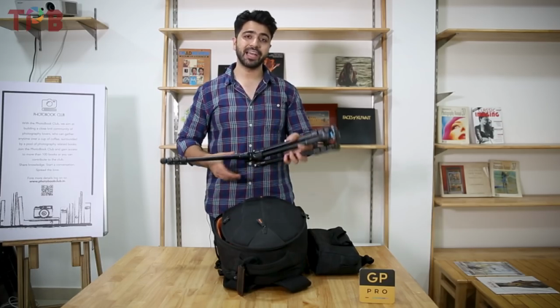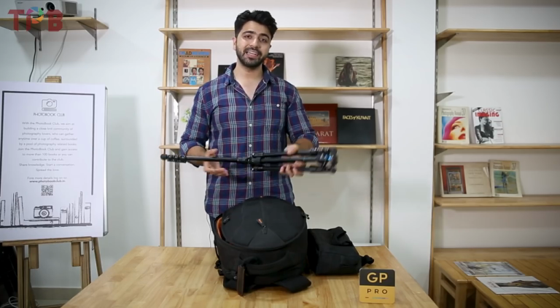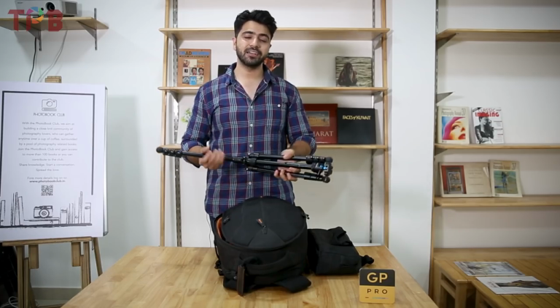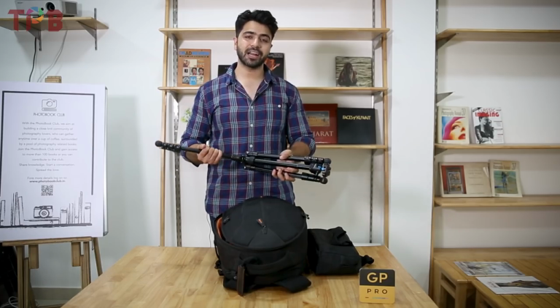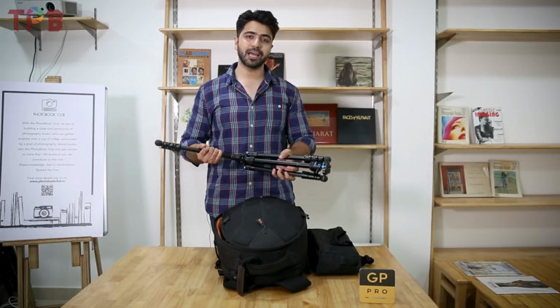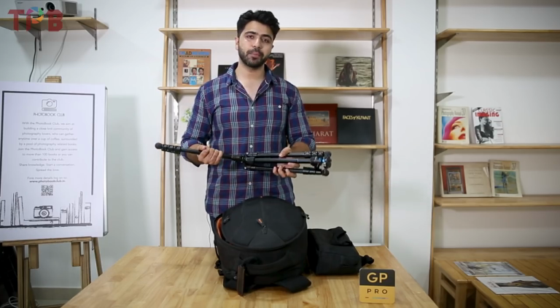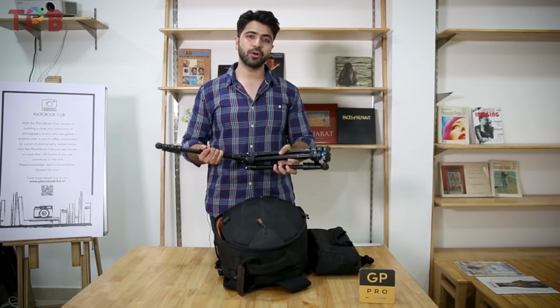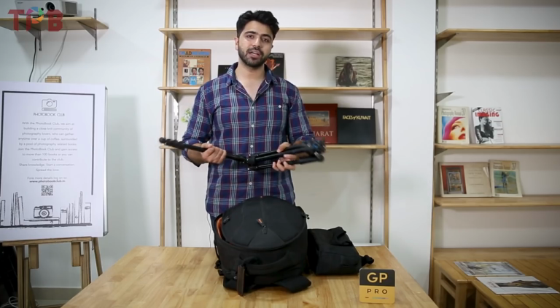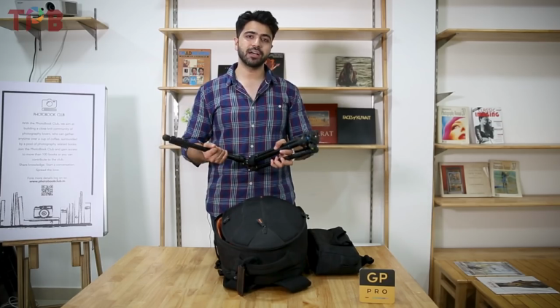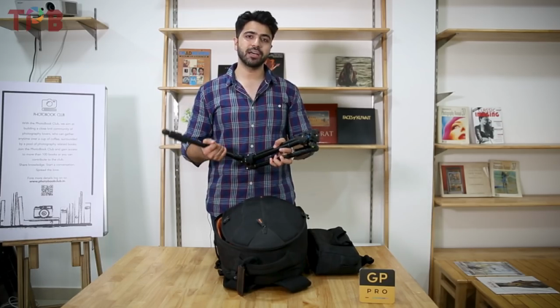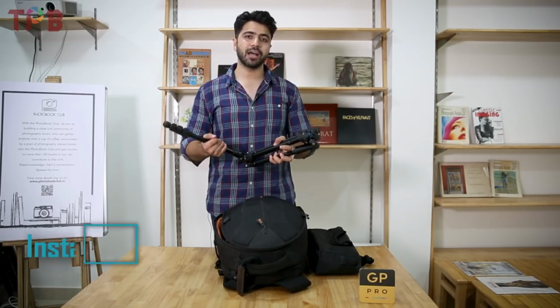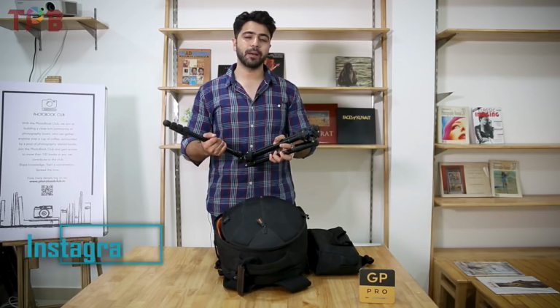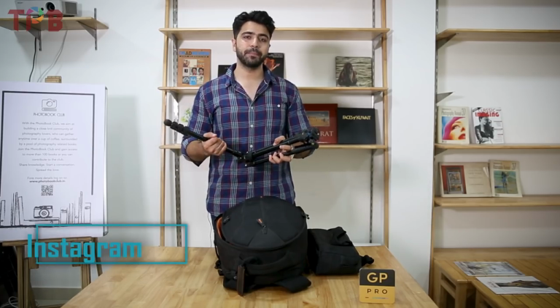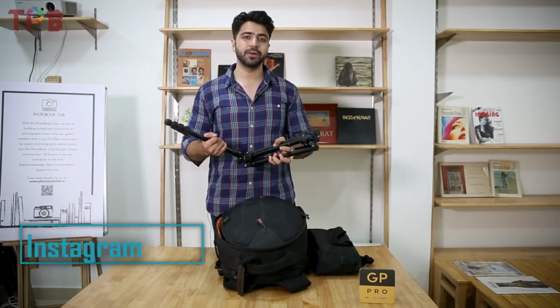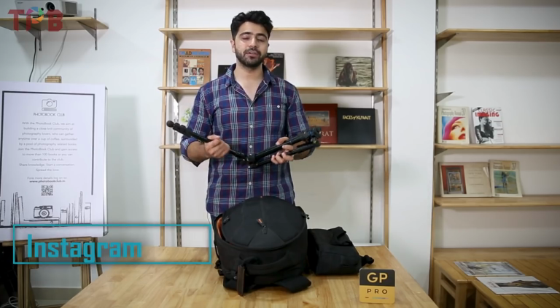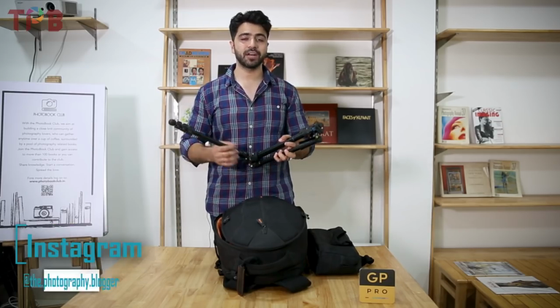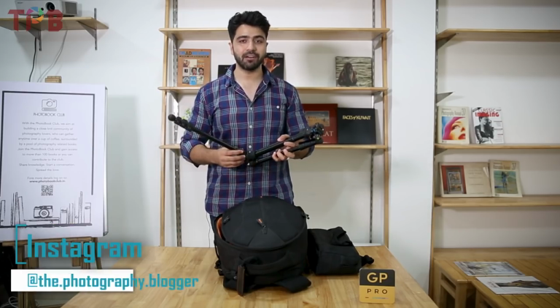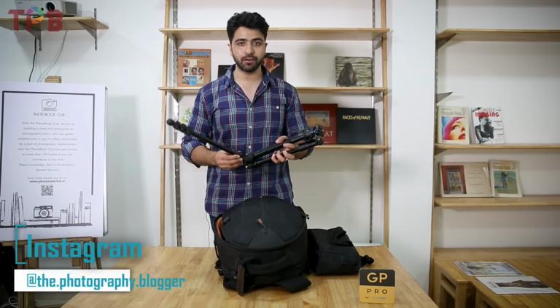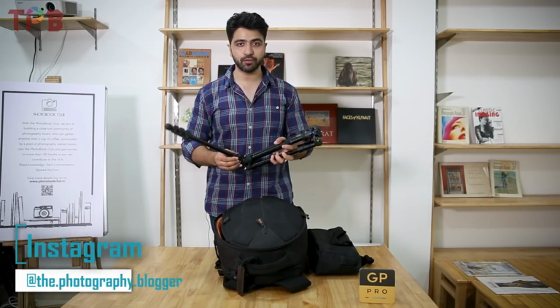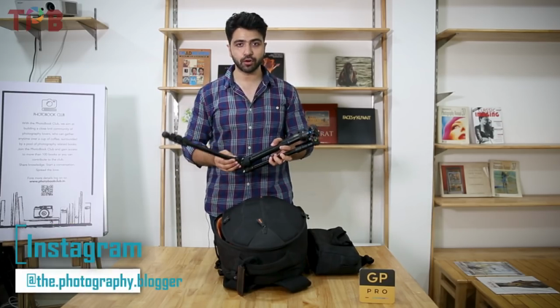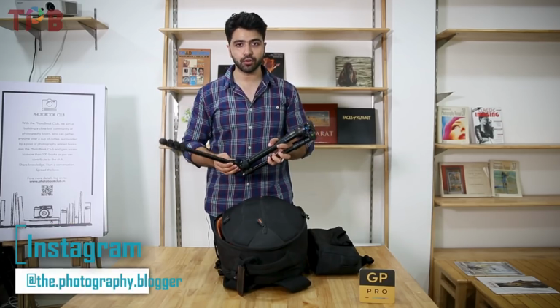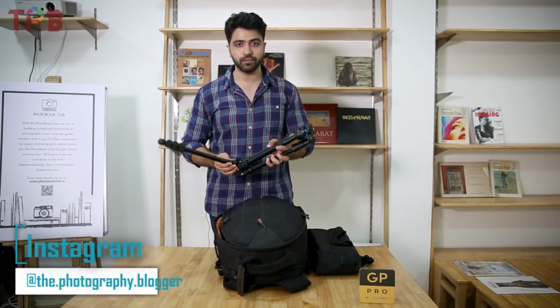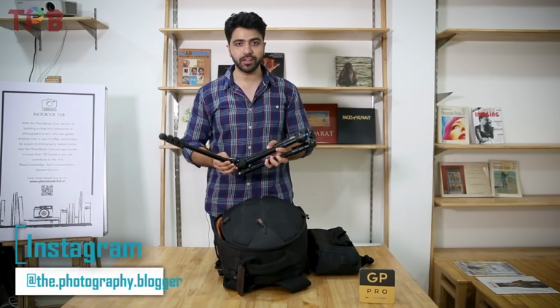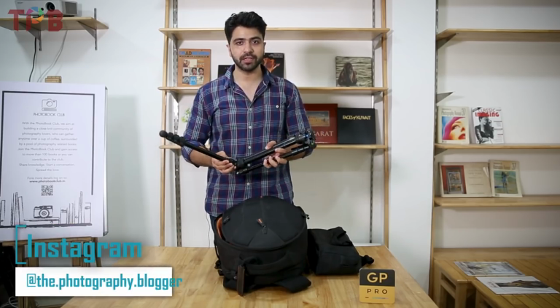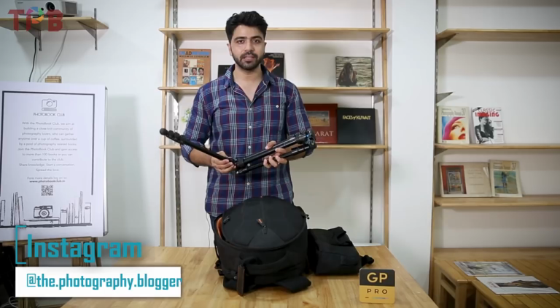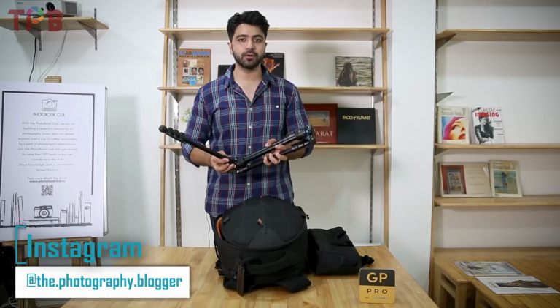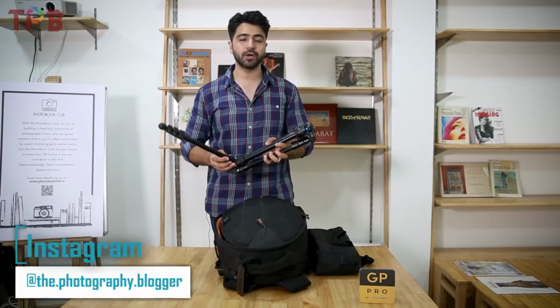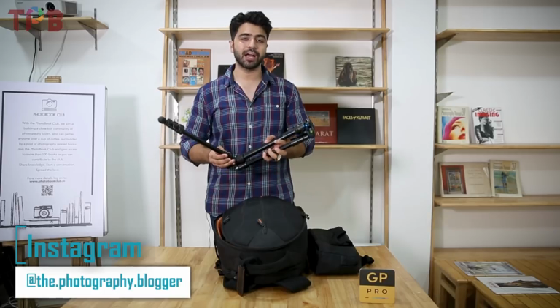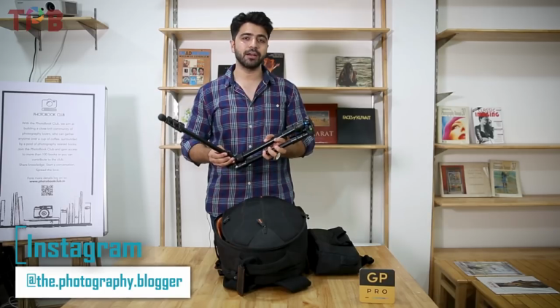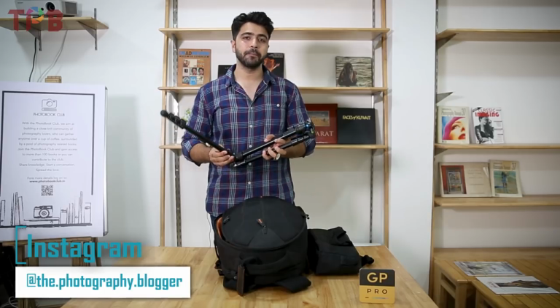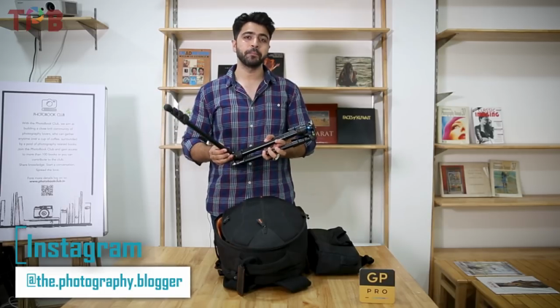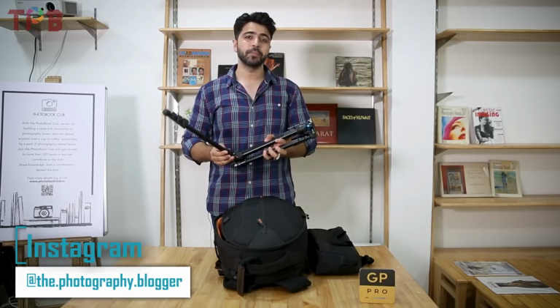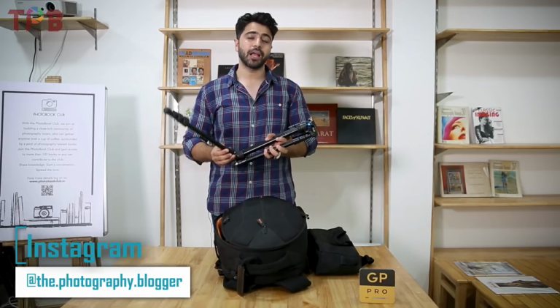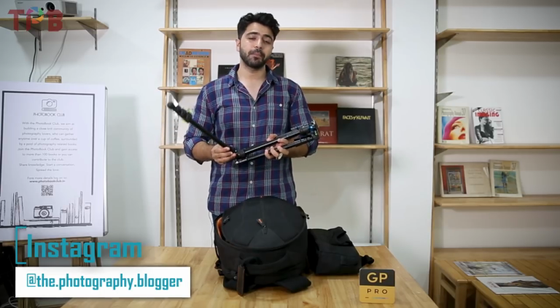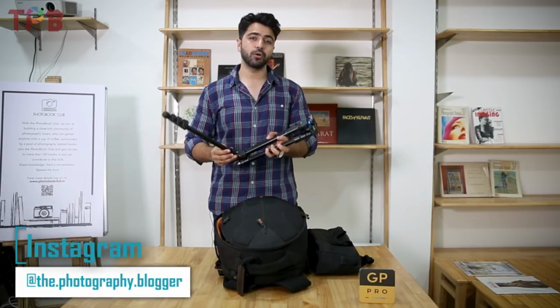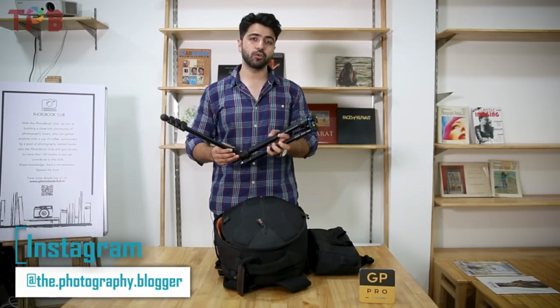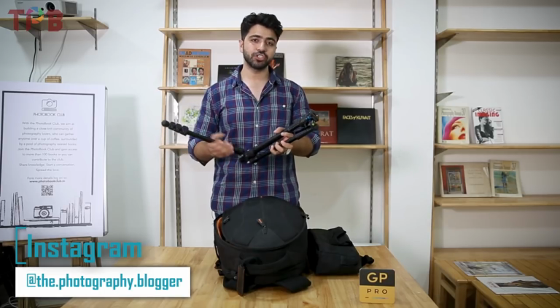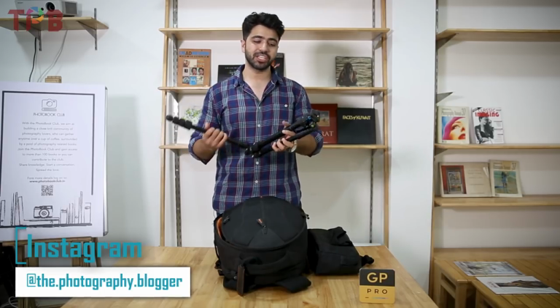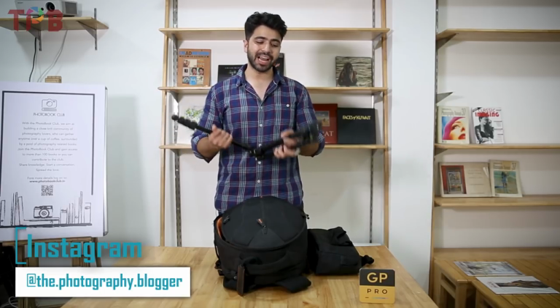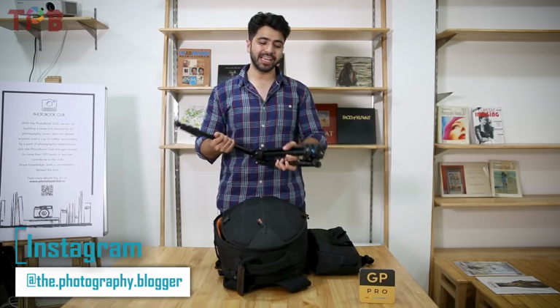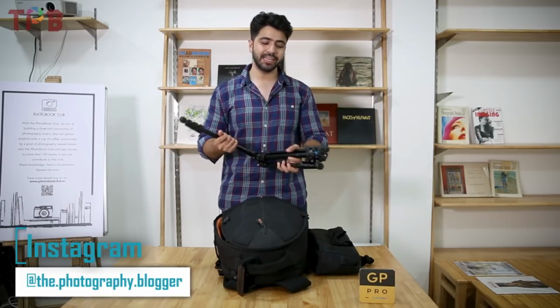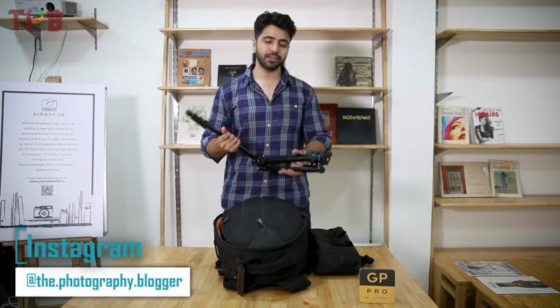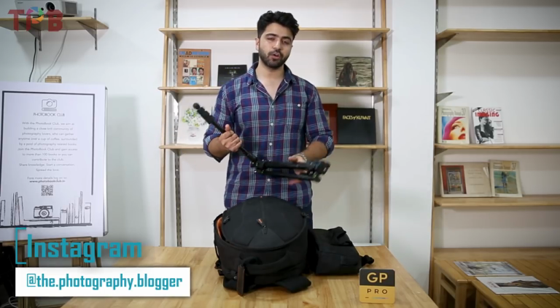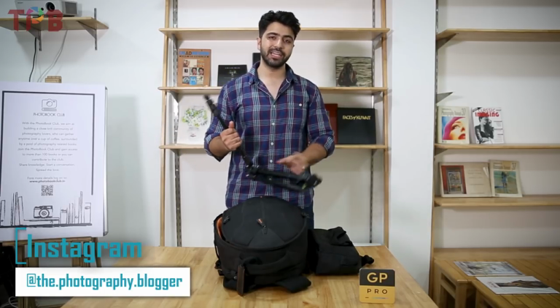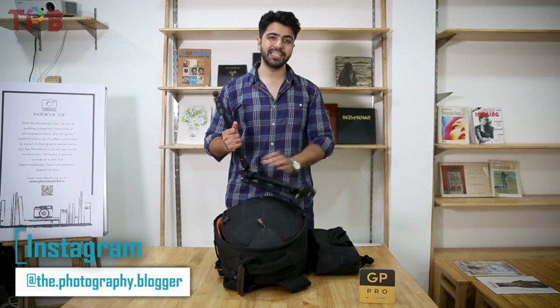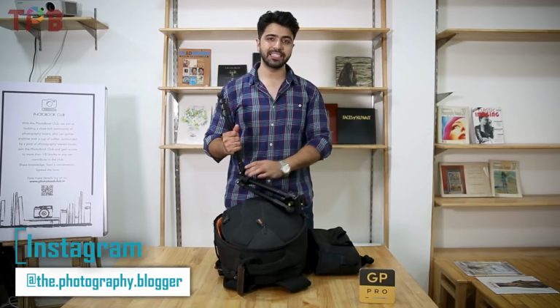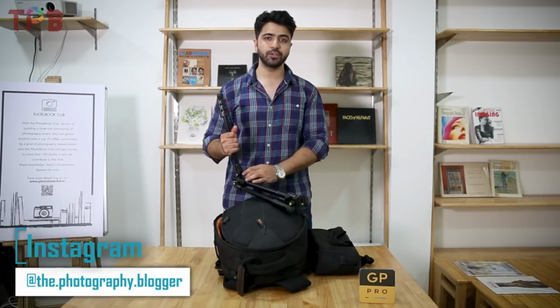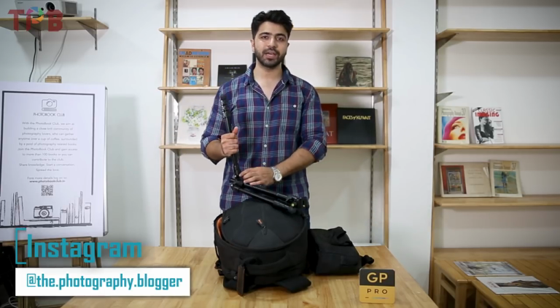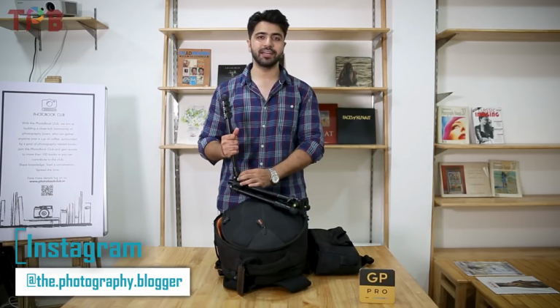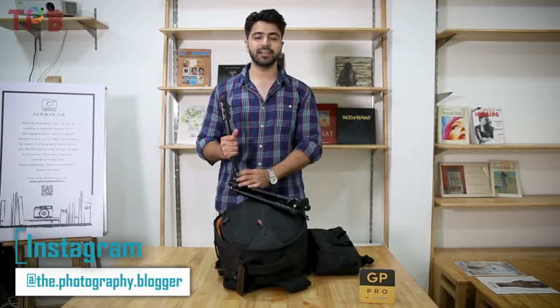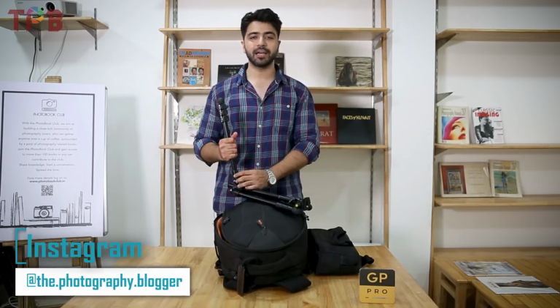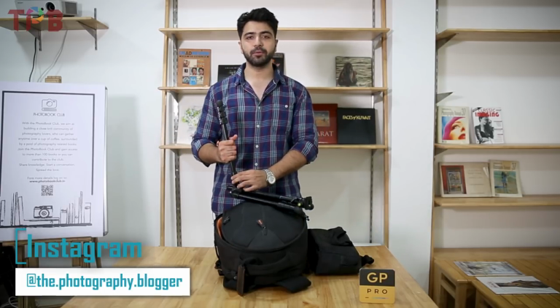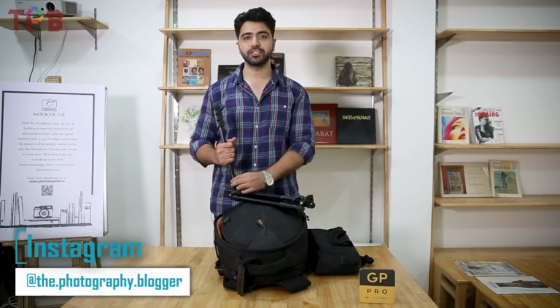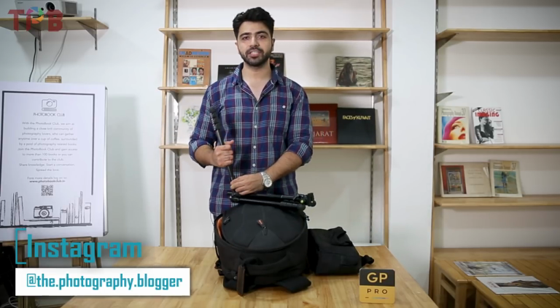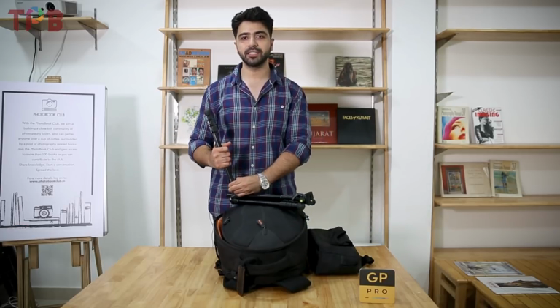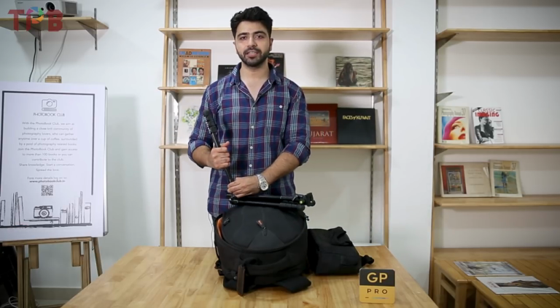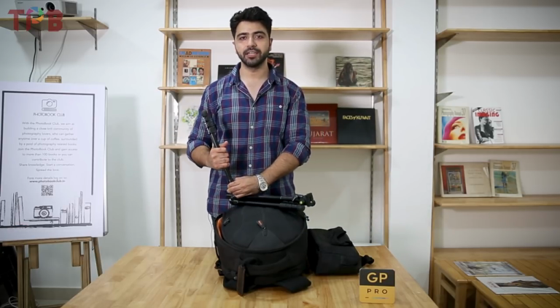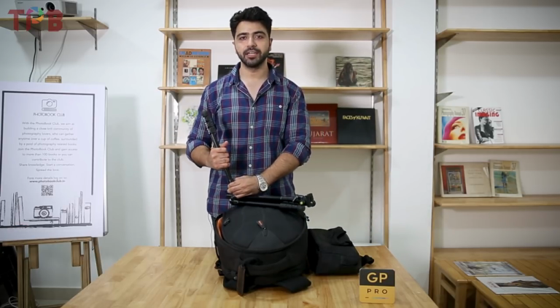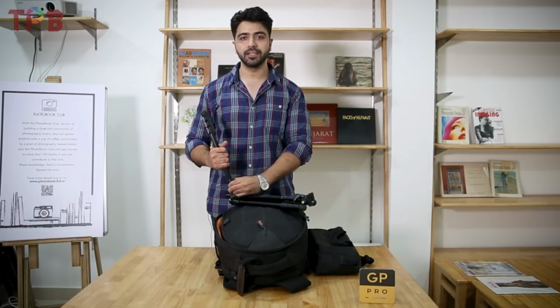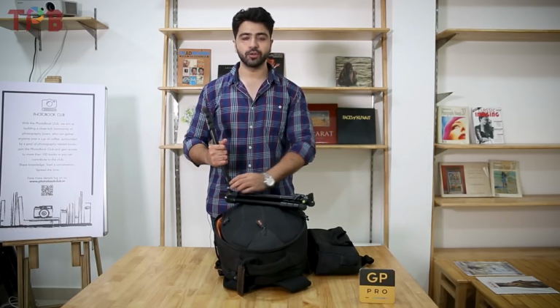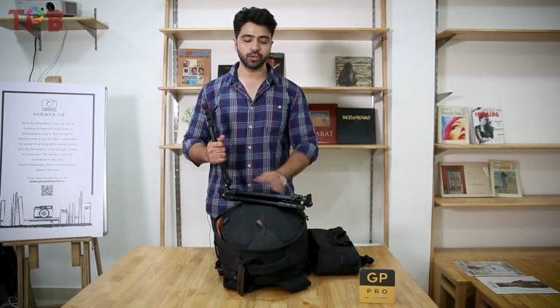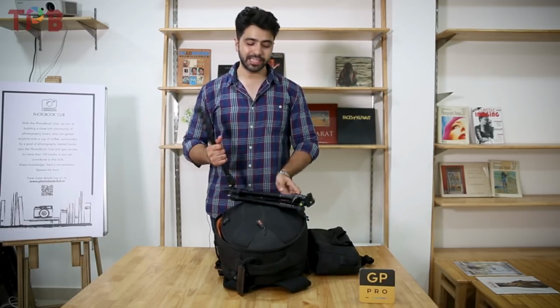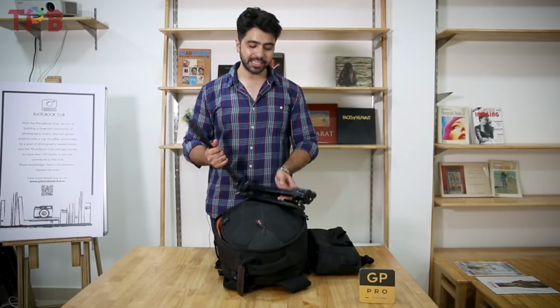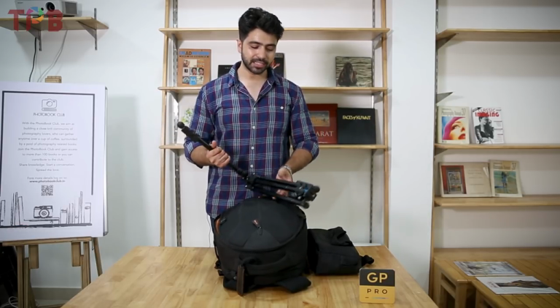As we extend it to its full height, it's around 4 to 4.5 feet. So this is an ideal tripod if you want to do travel photography and you need a light, easy-to-carry tripod.